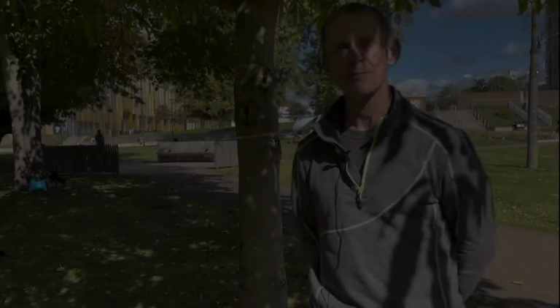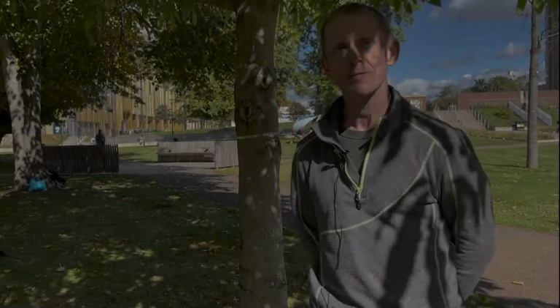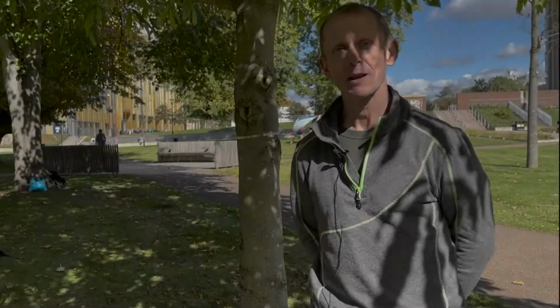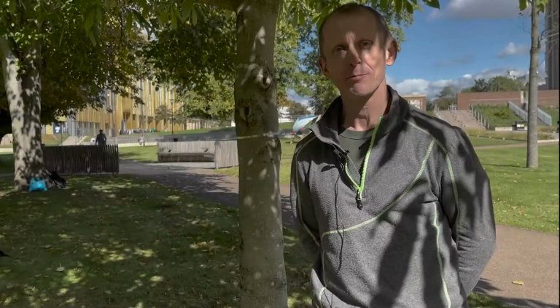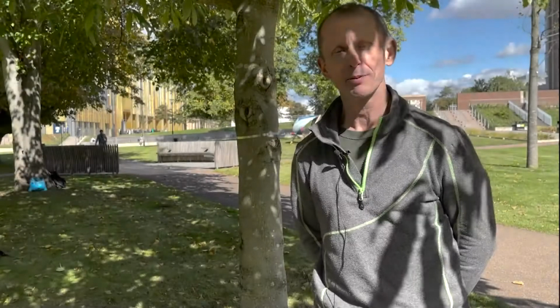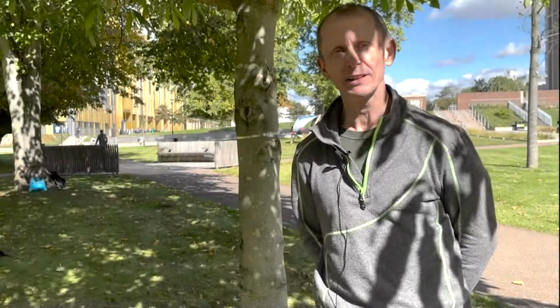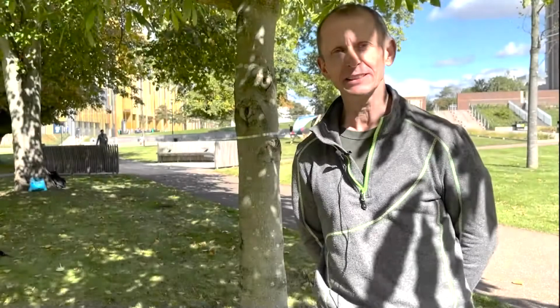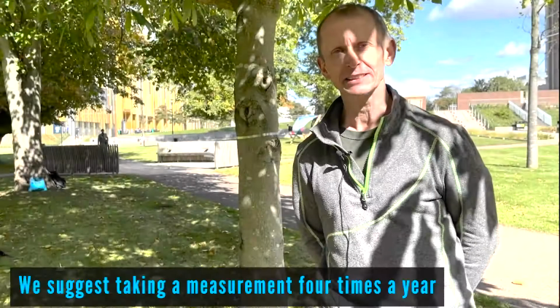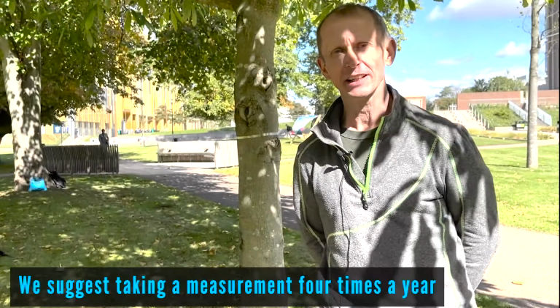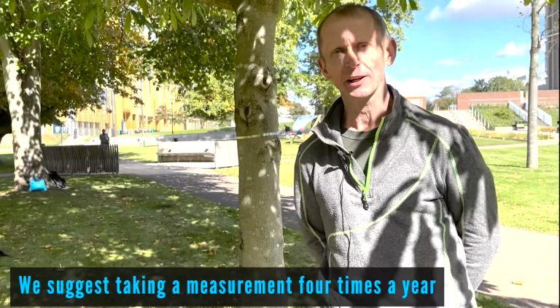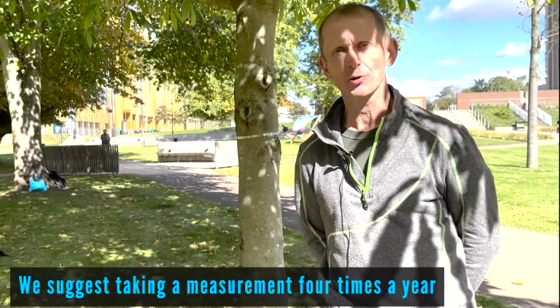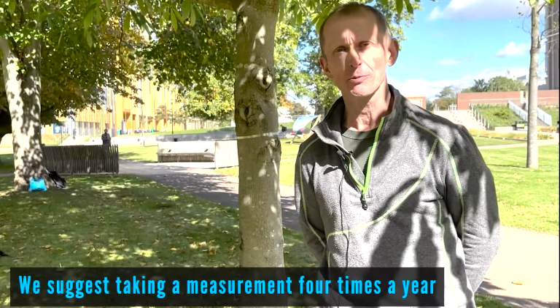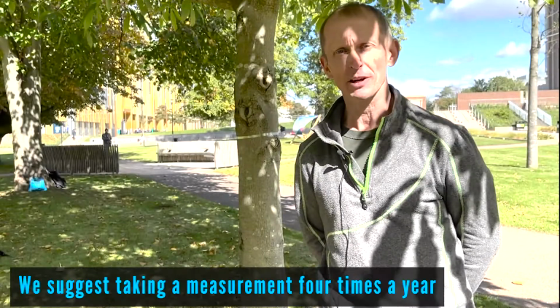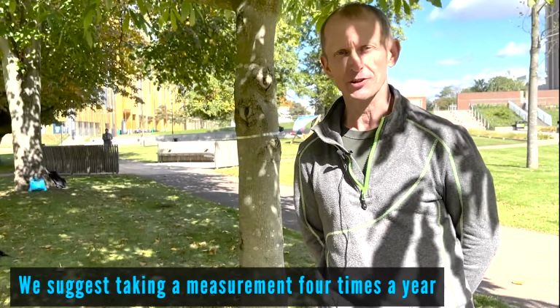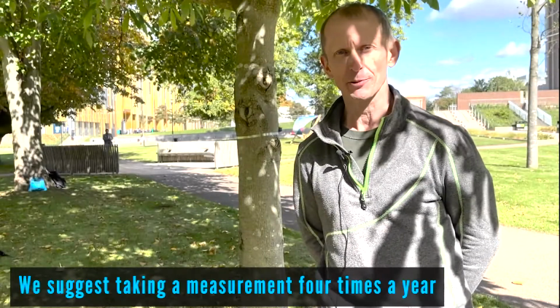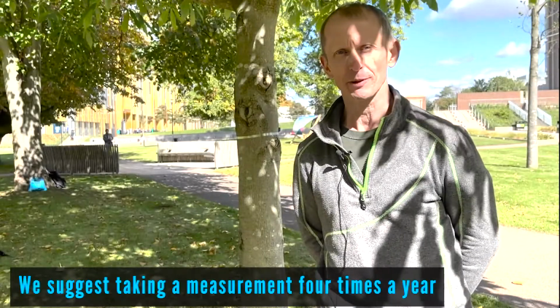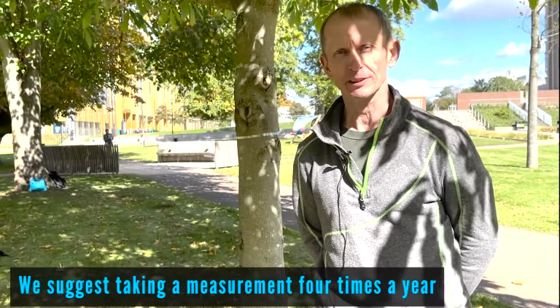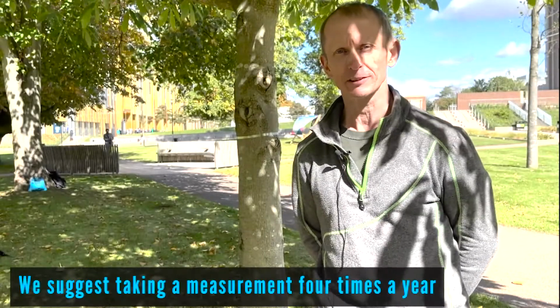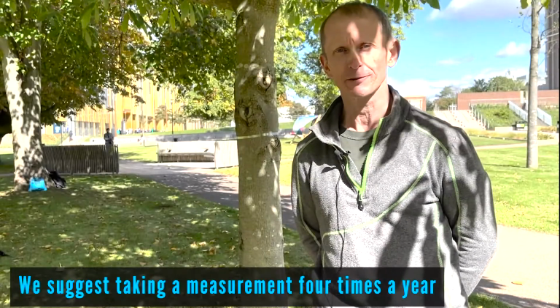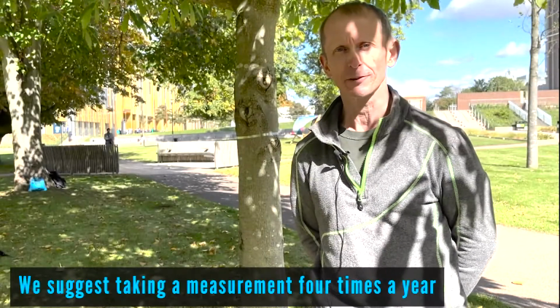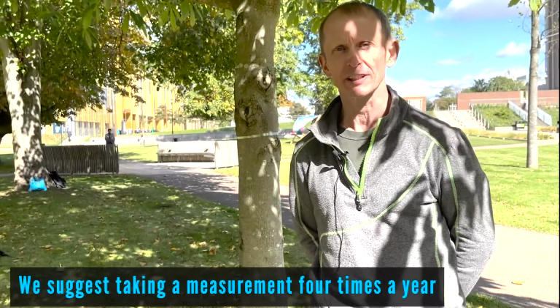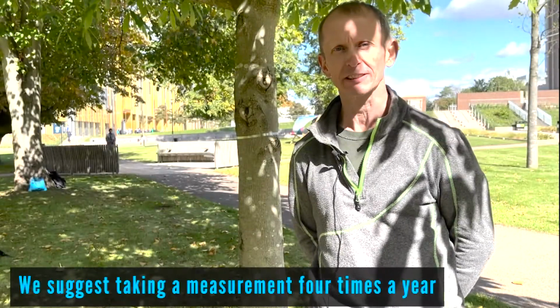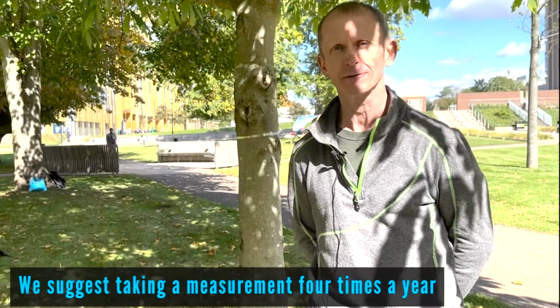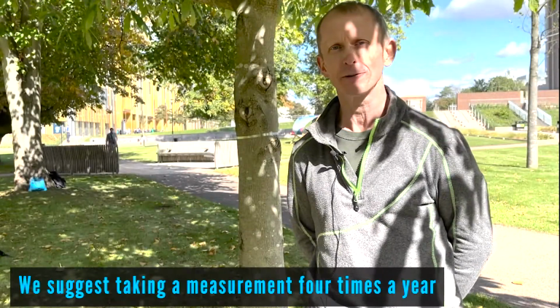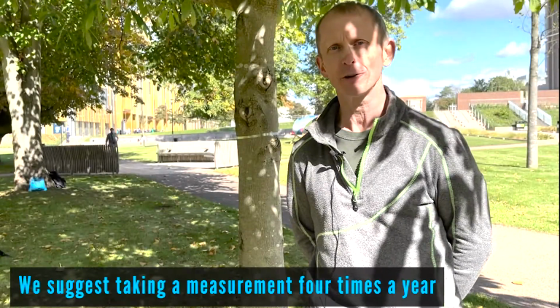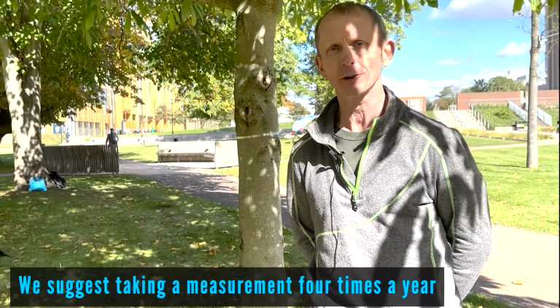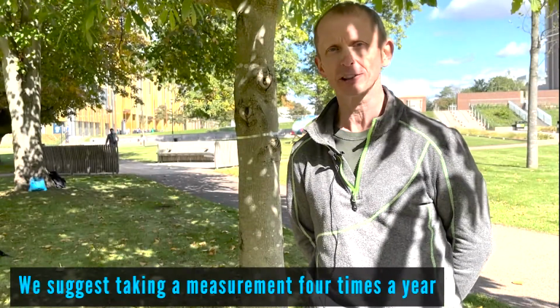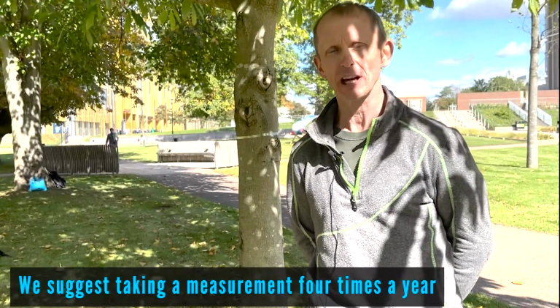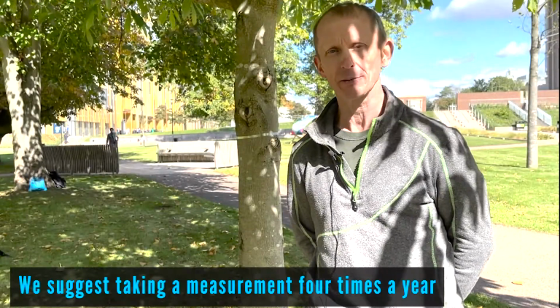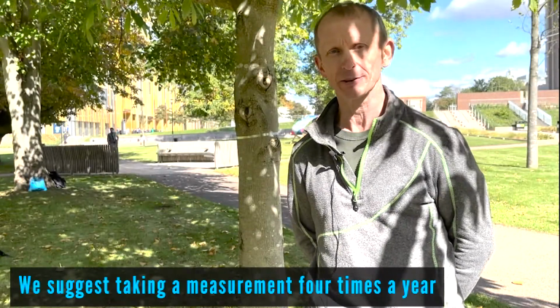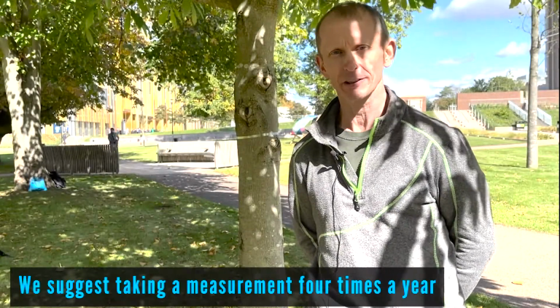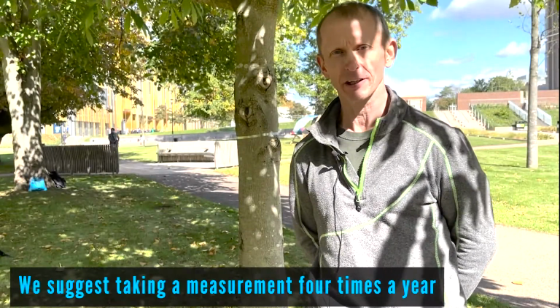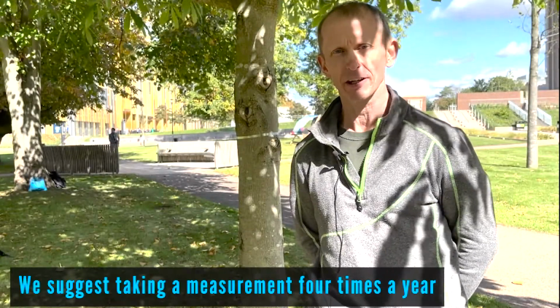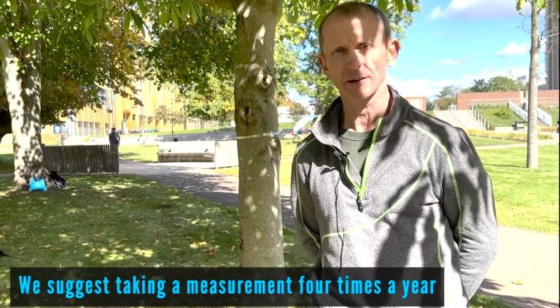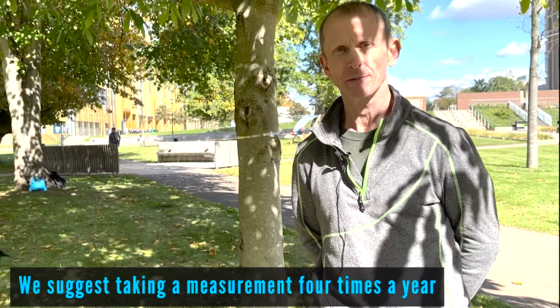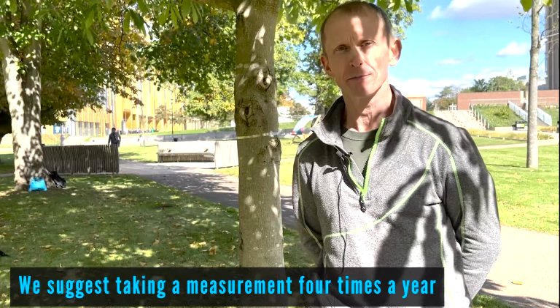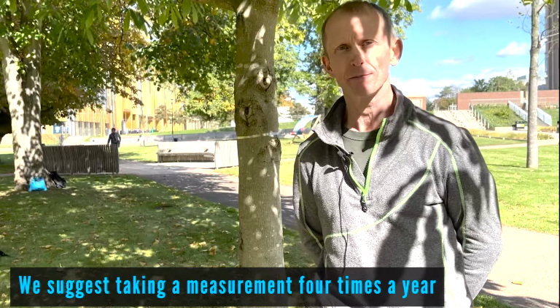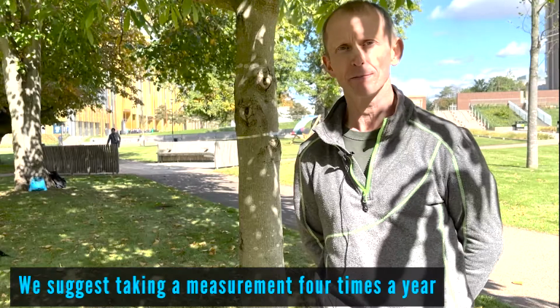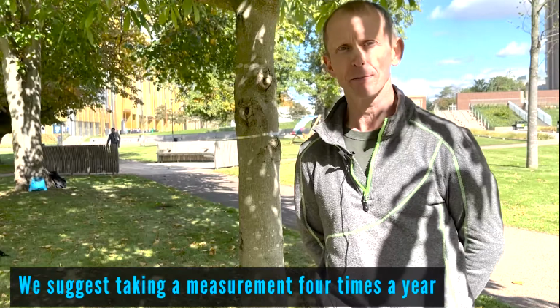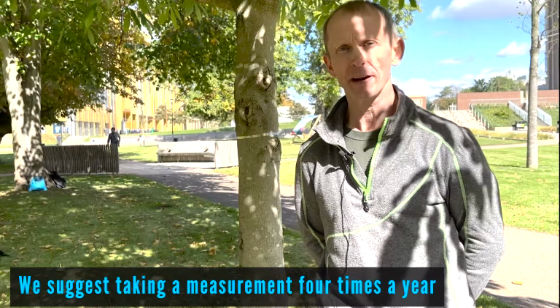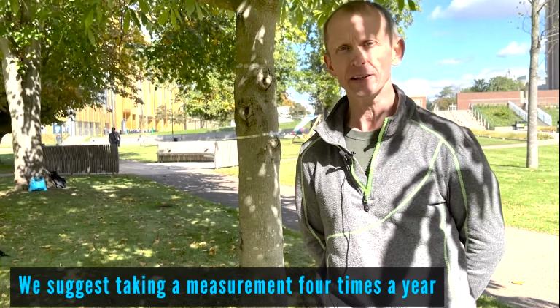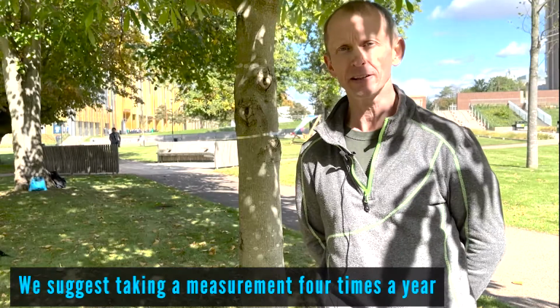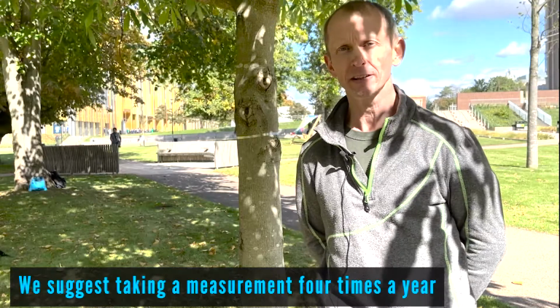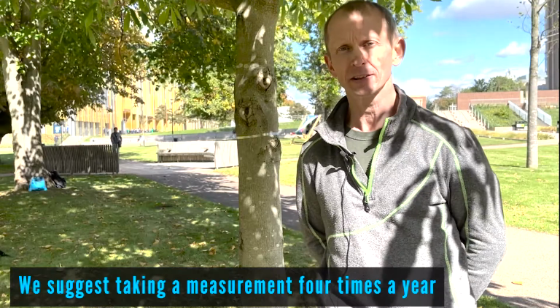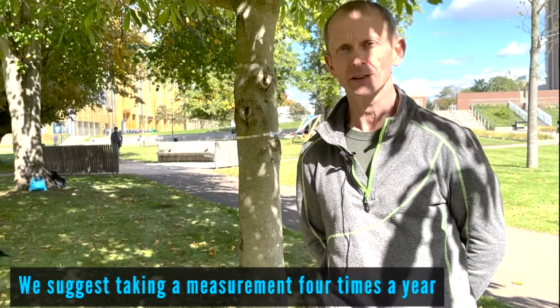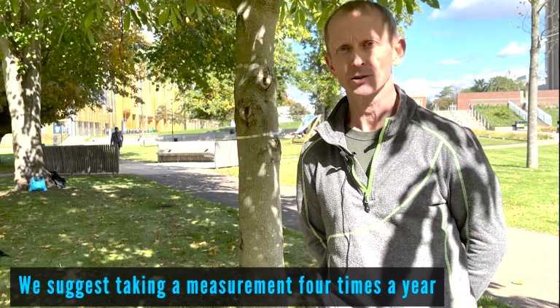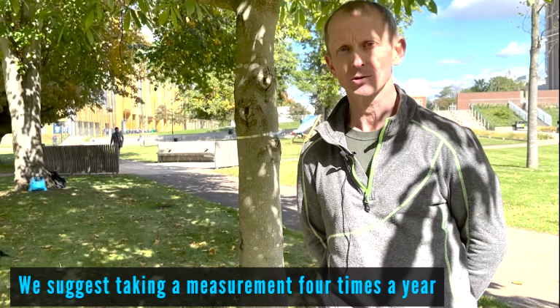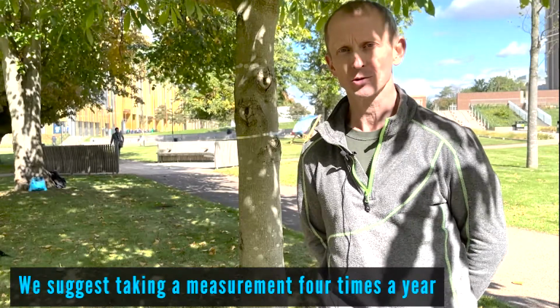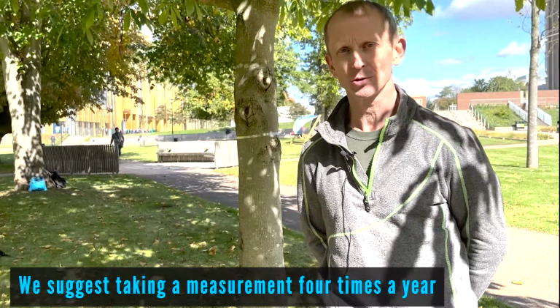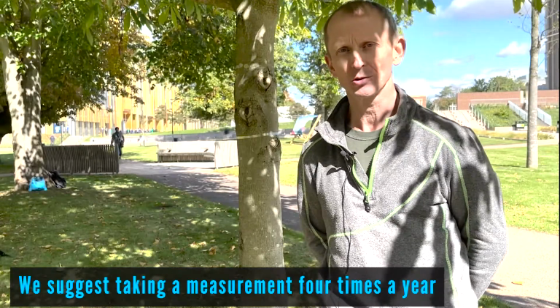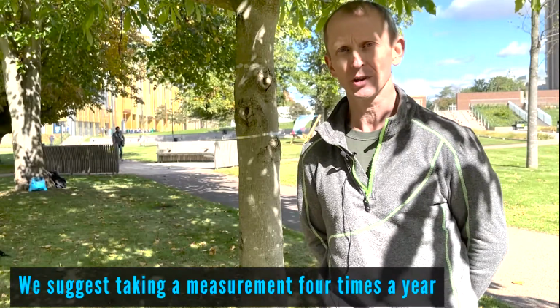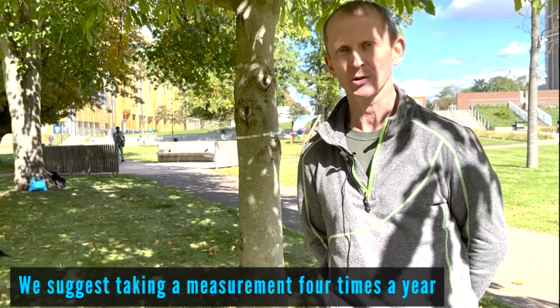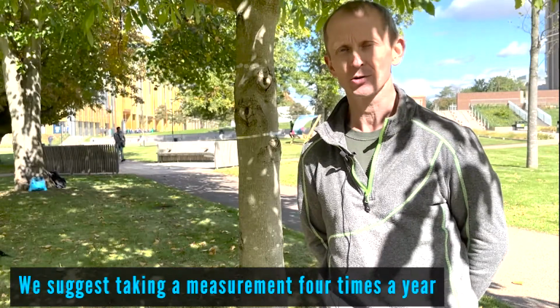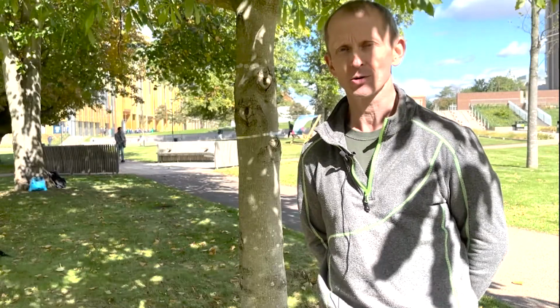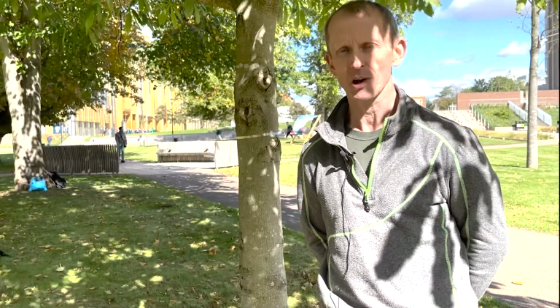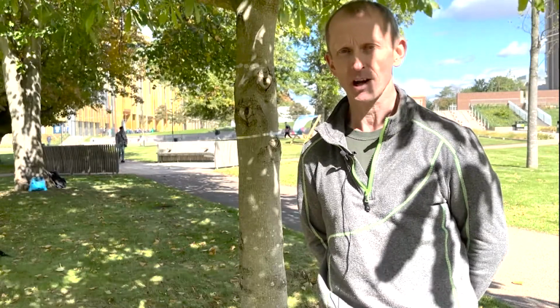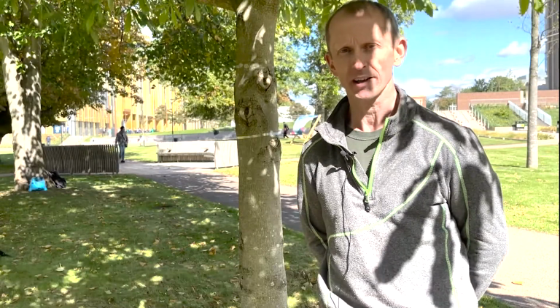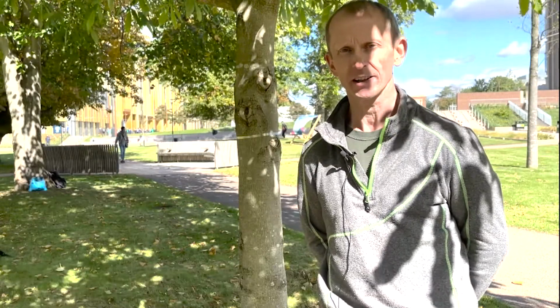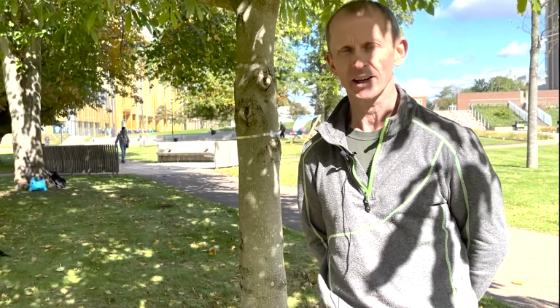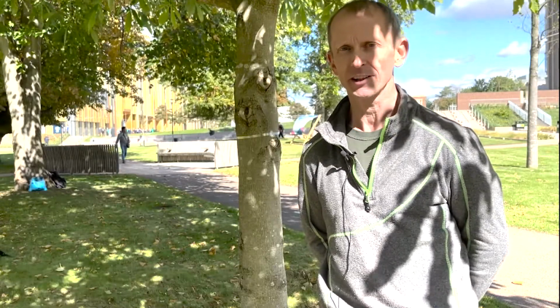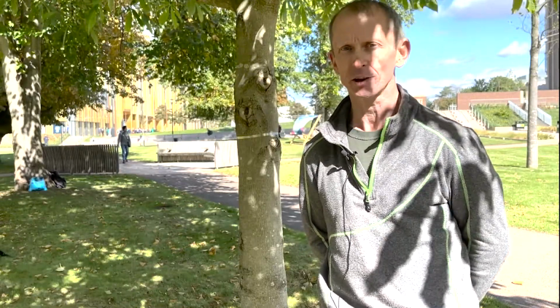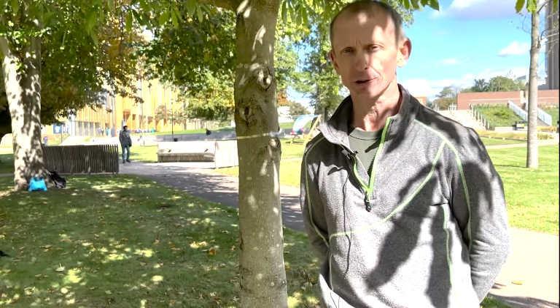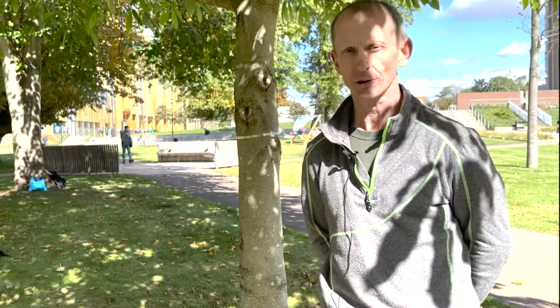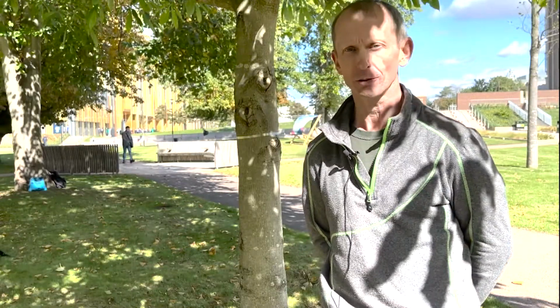Please take your measurements four times a year: May, June, July, and October.